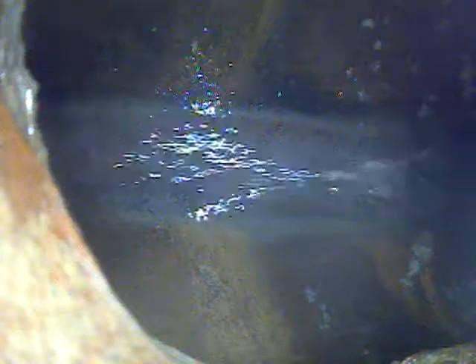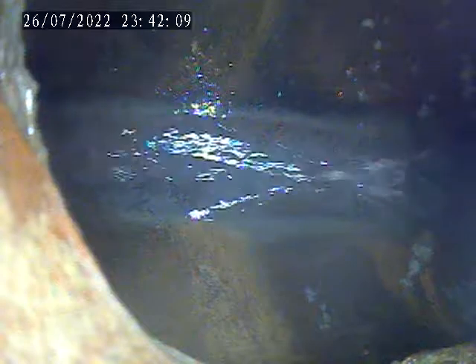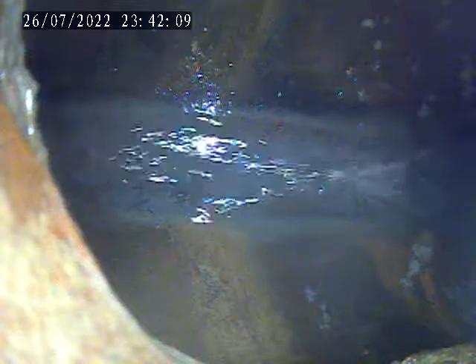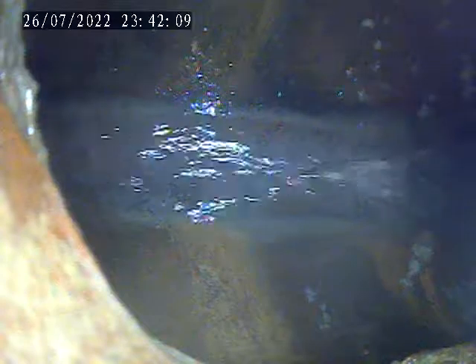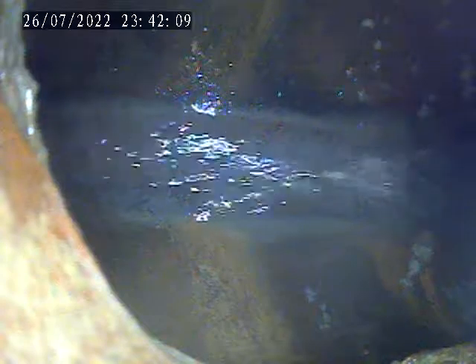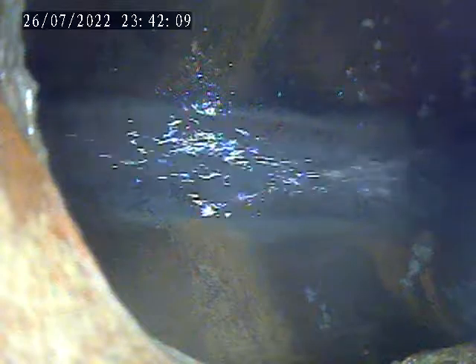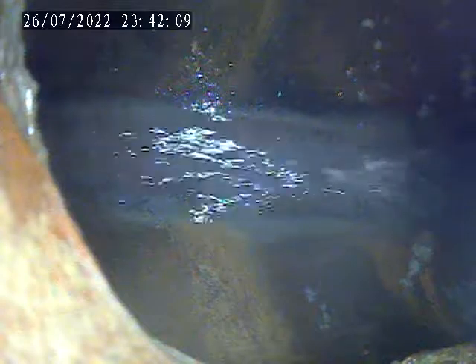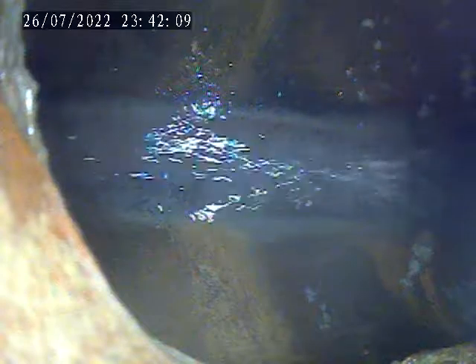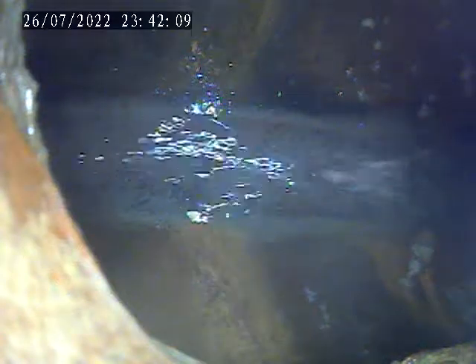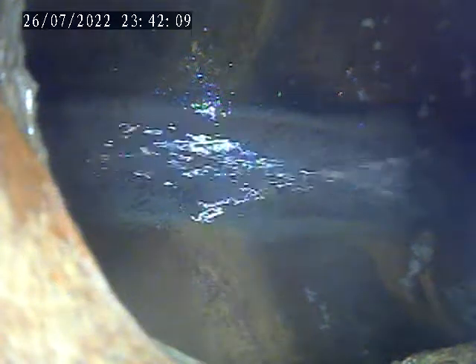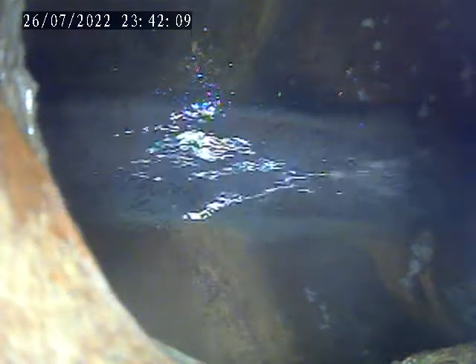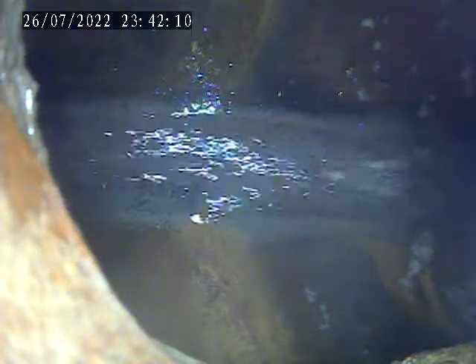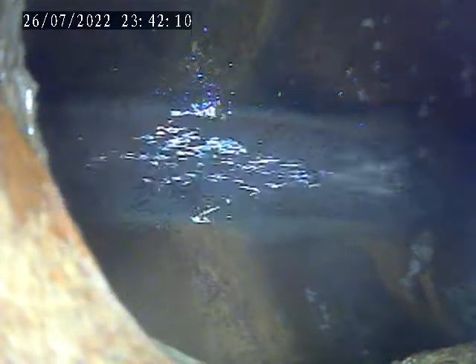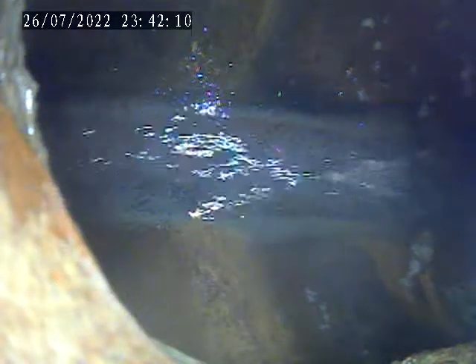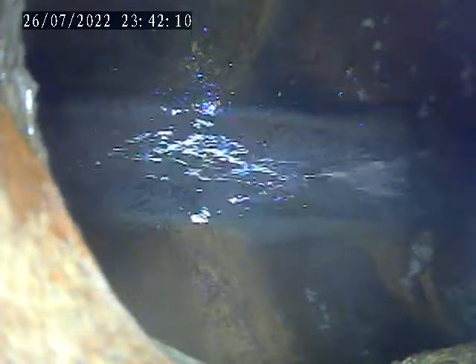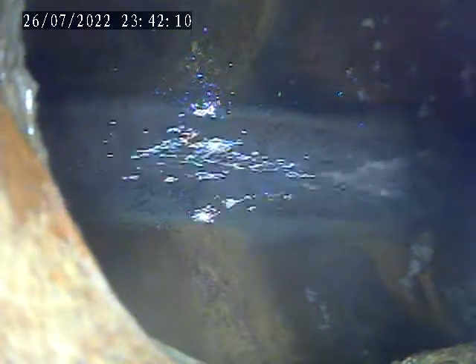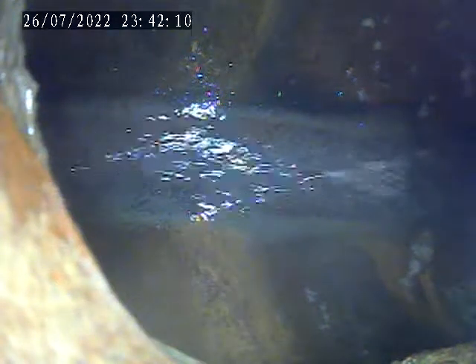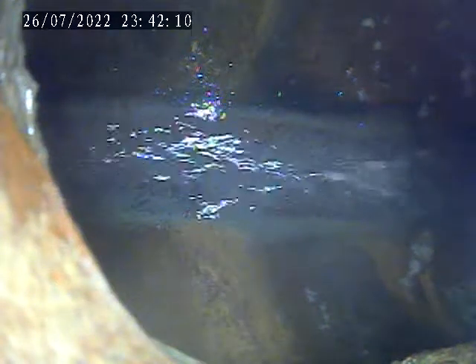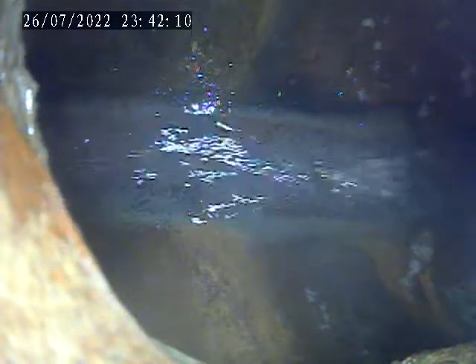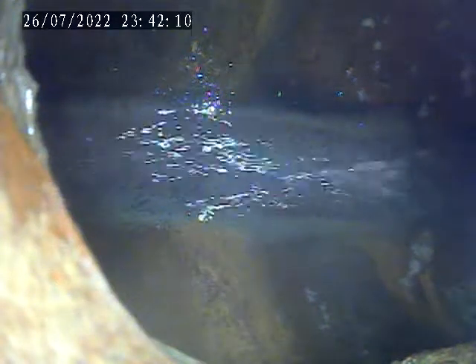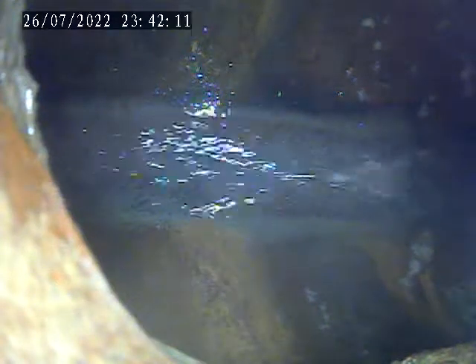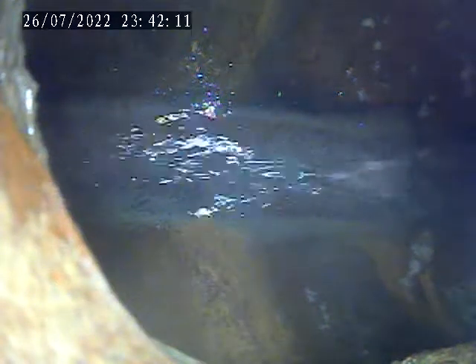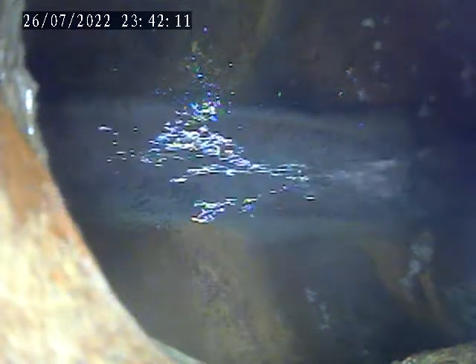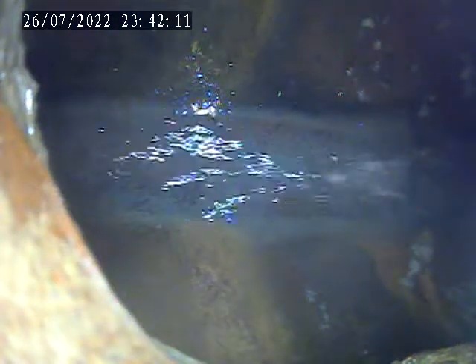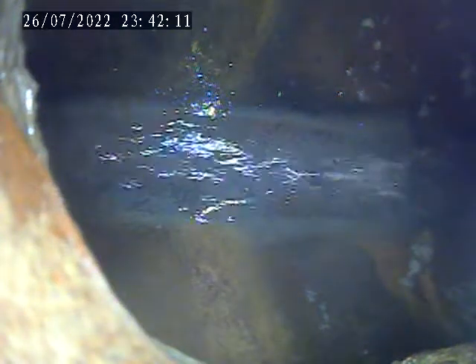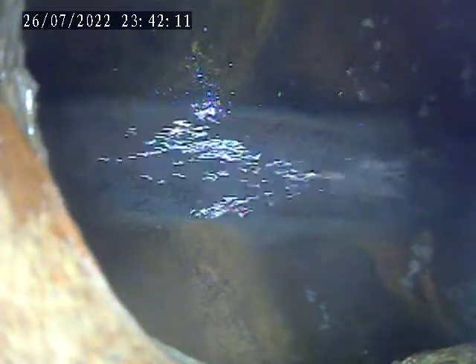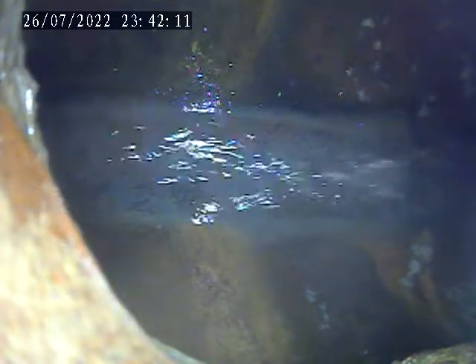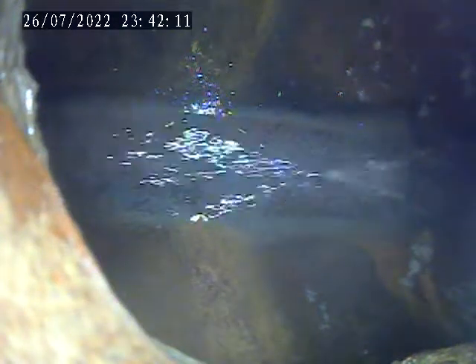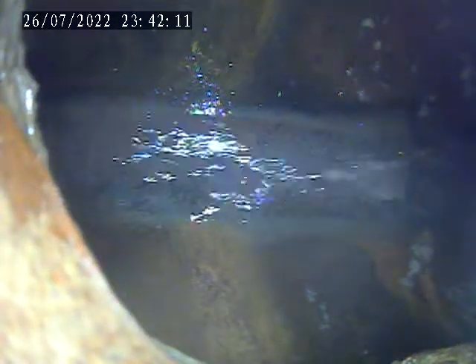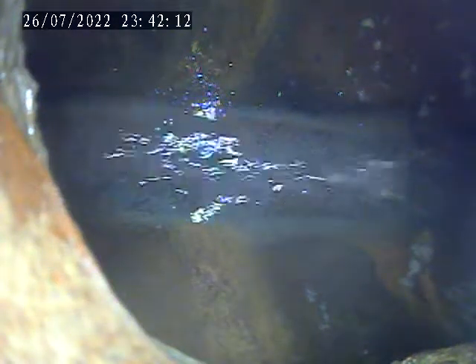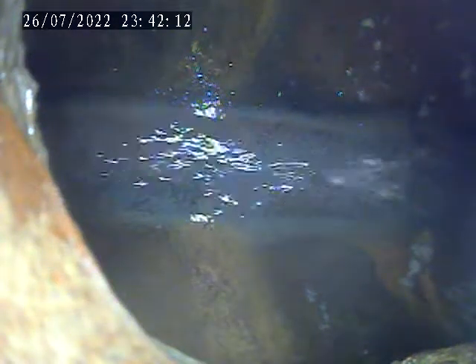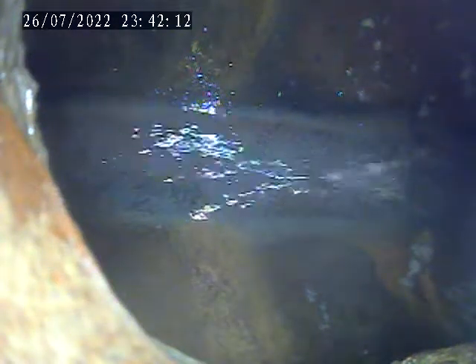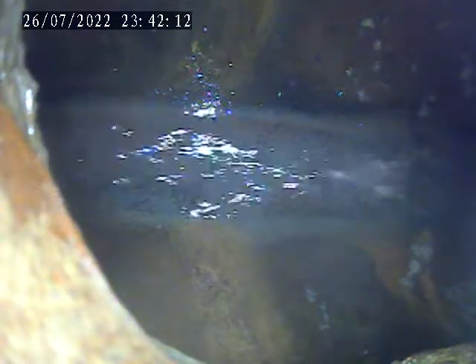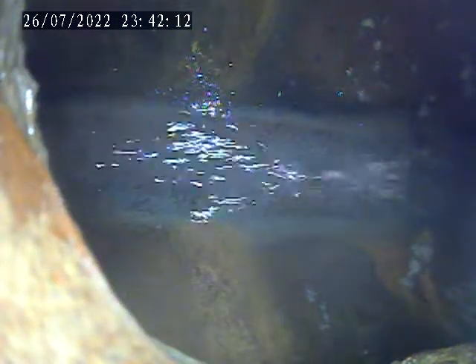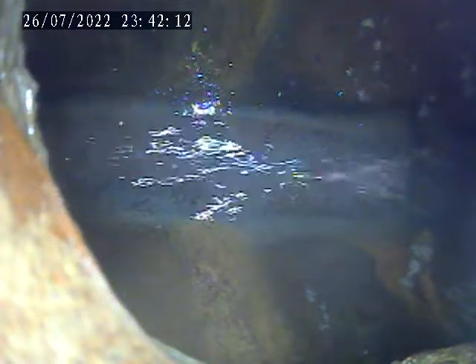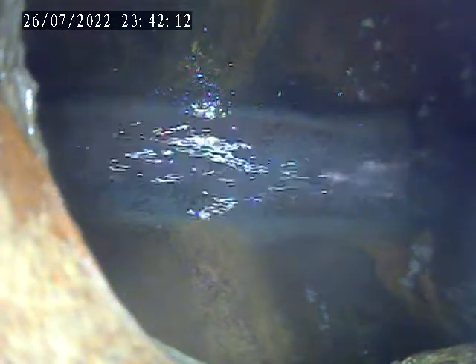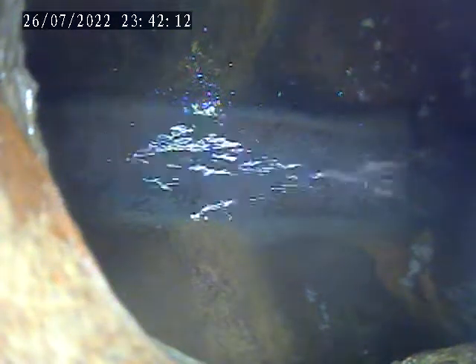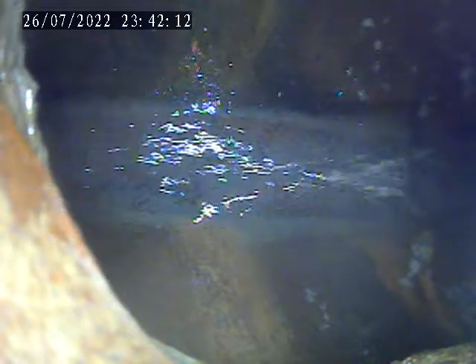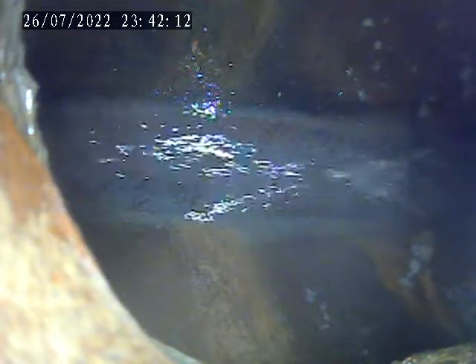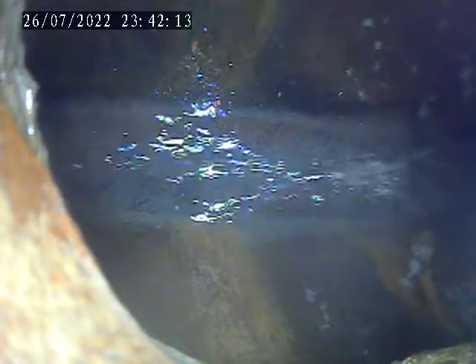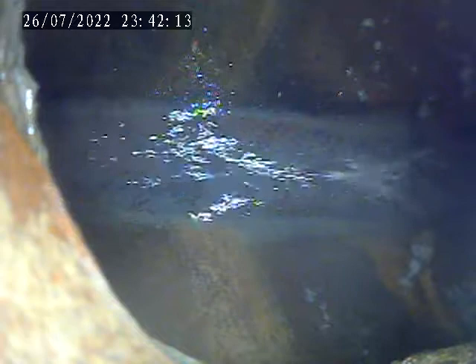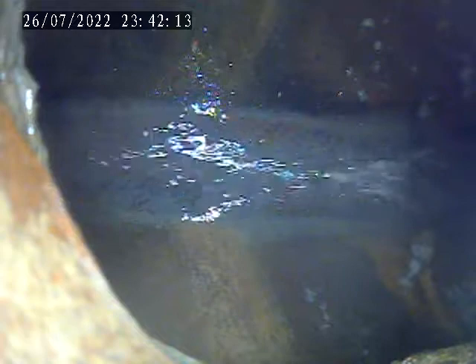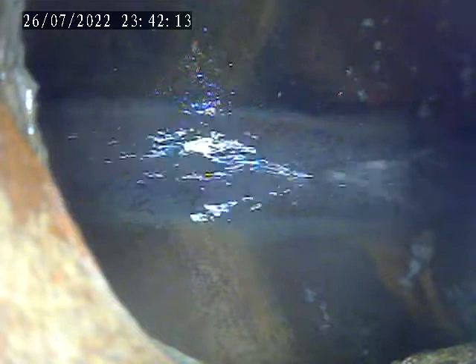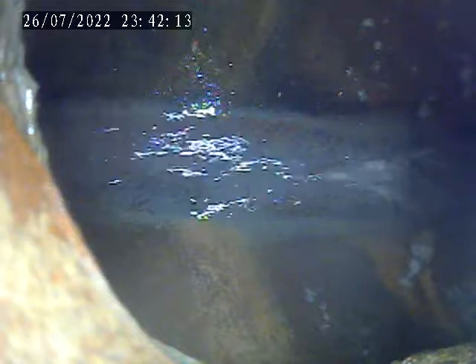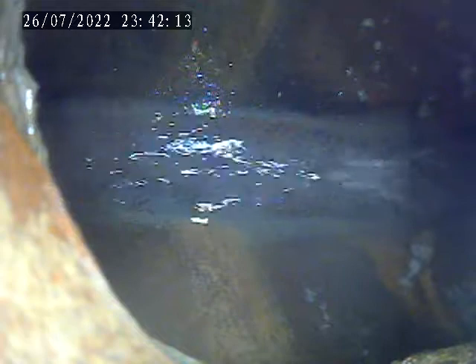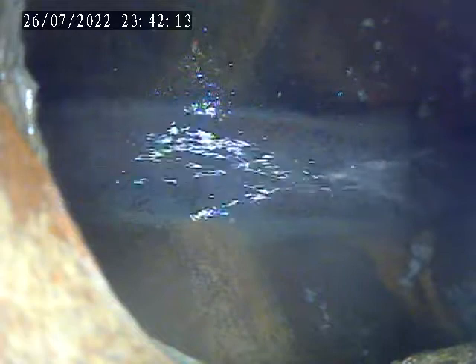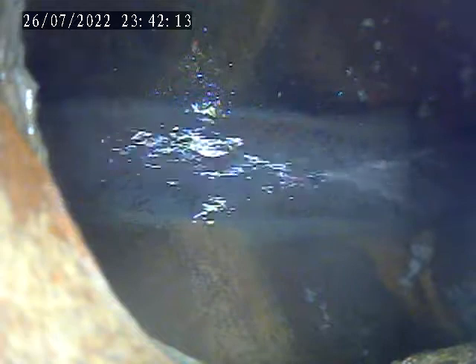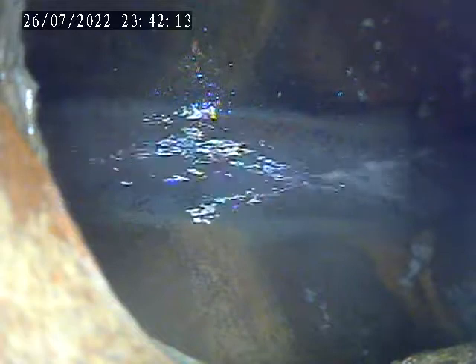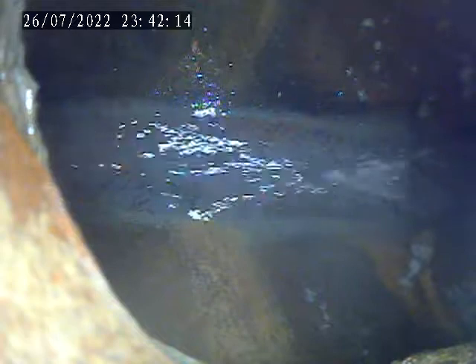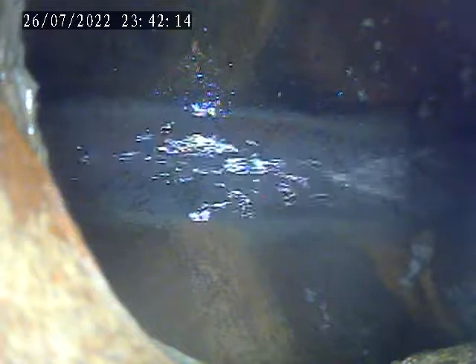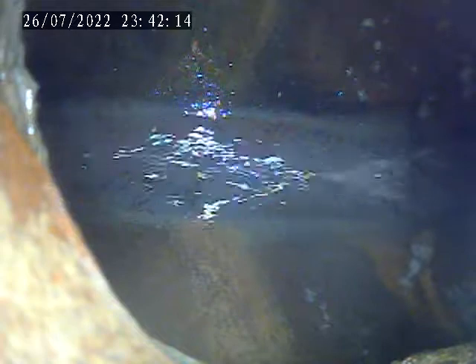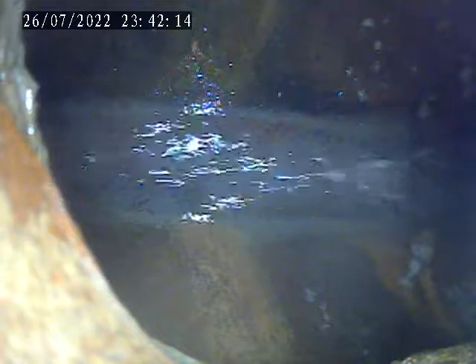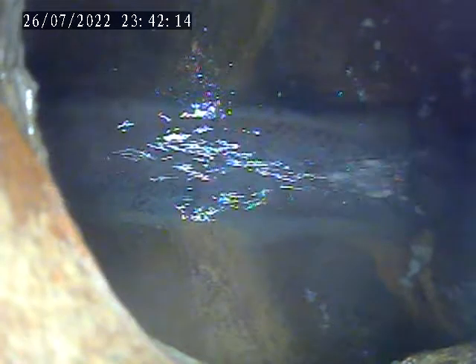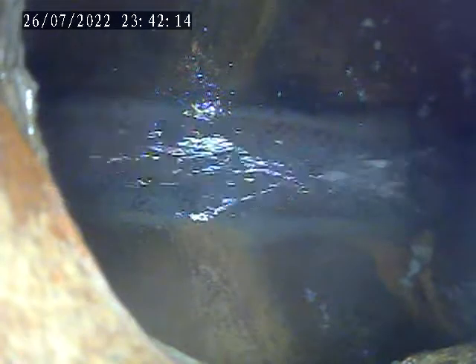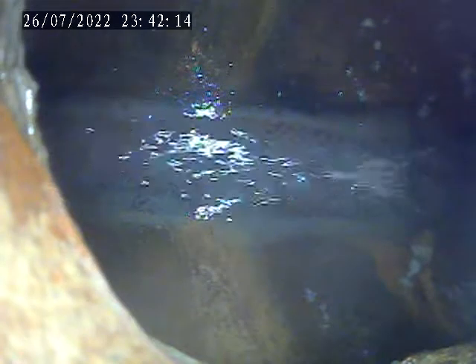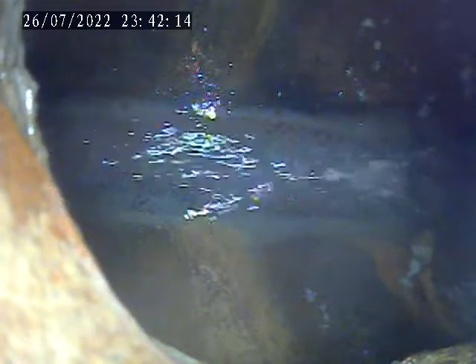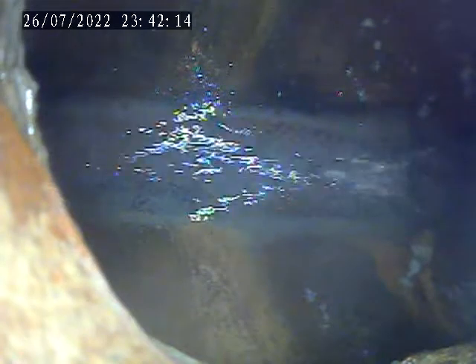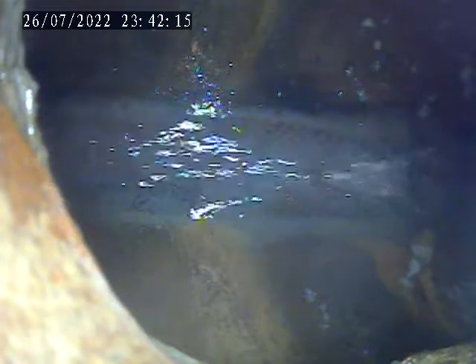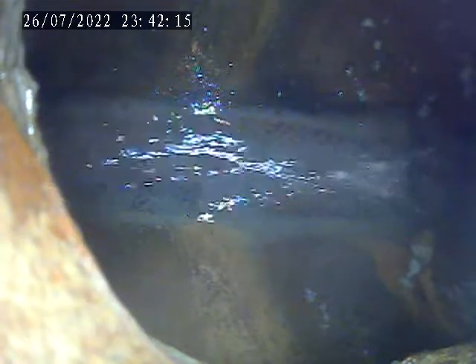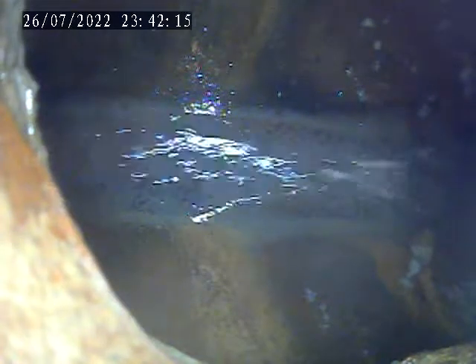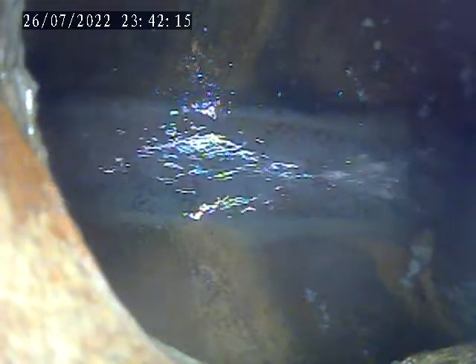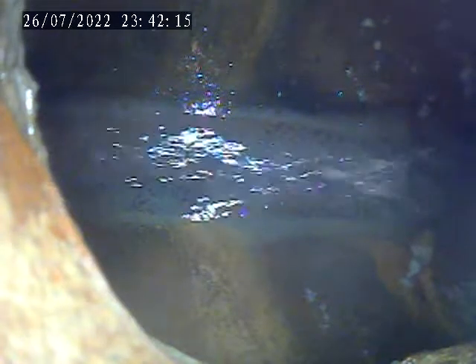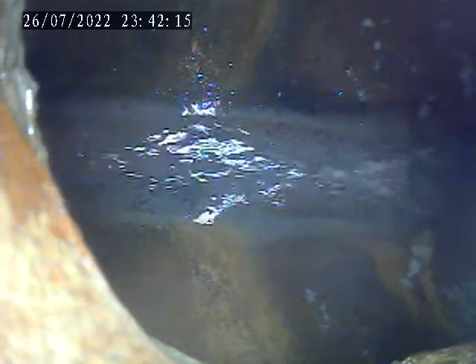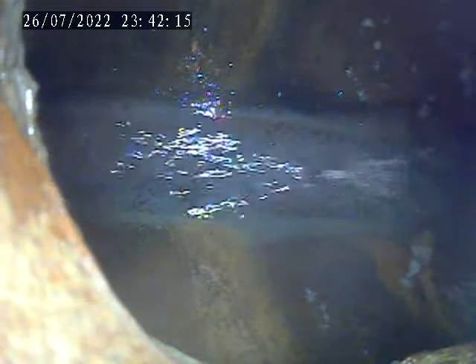At 317 Locust, Ambridge, PA. Today is July 26th. Doing a sewer inspection.